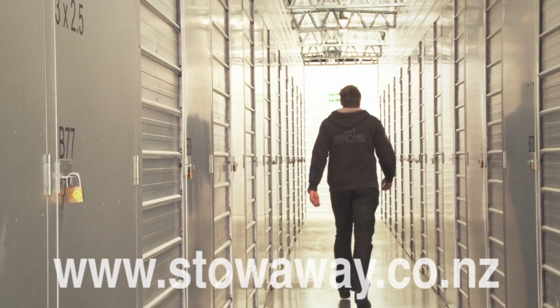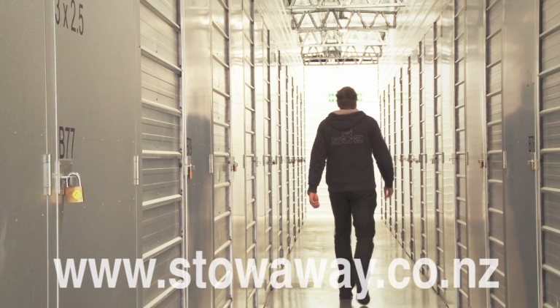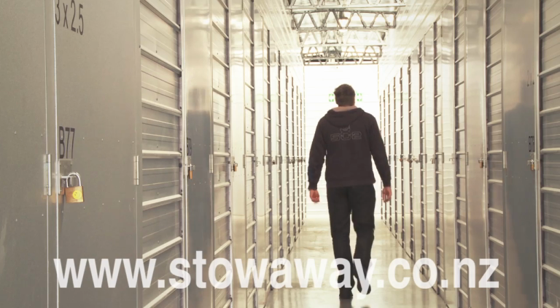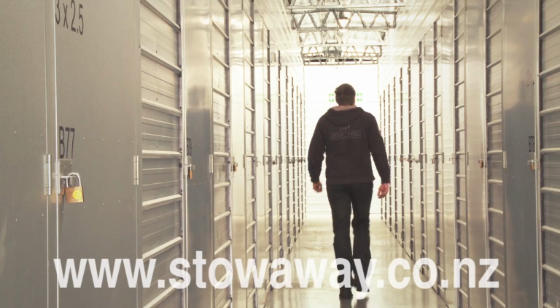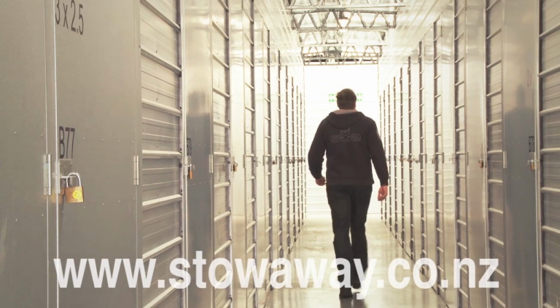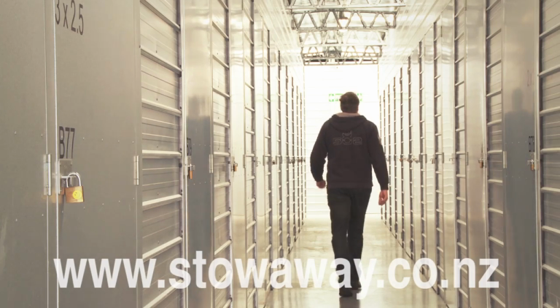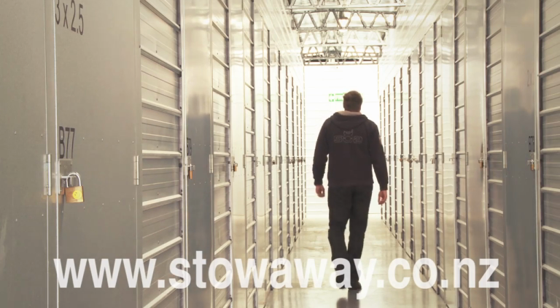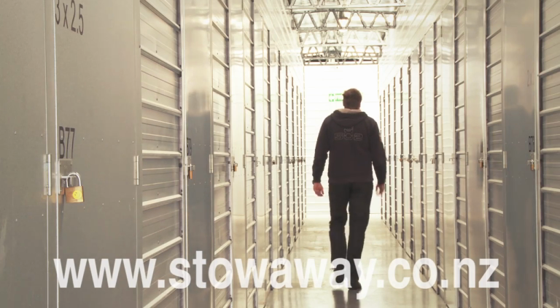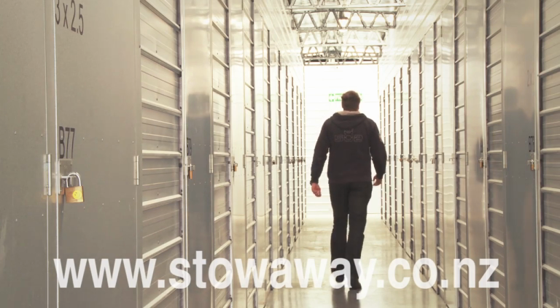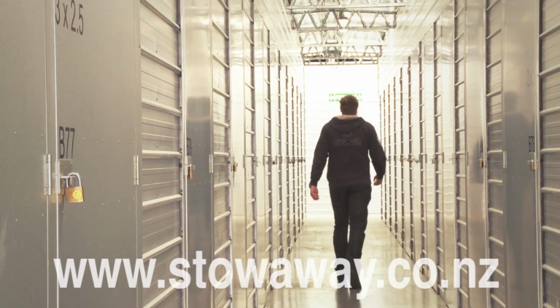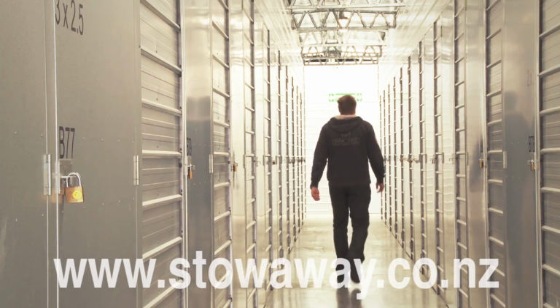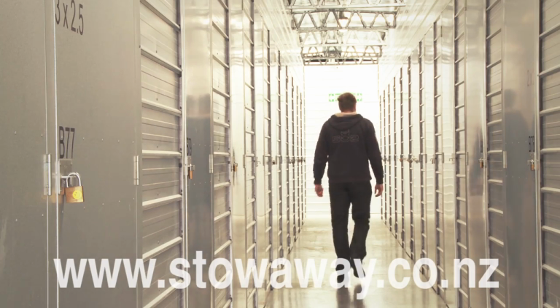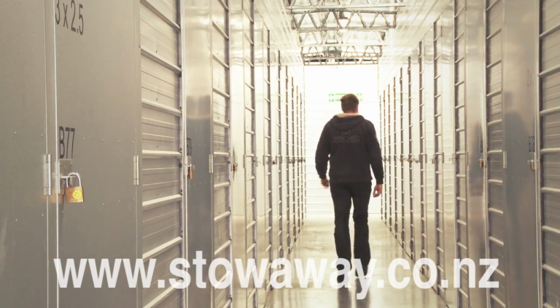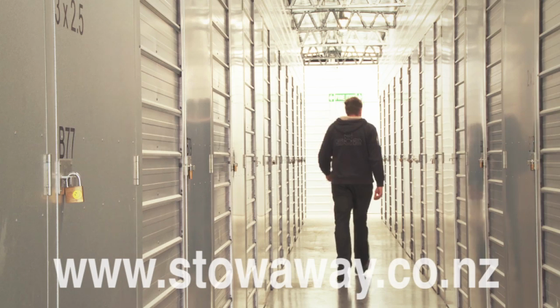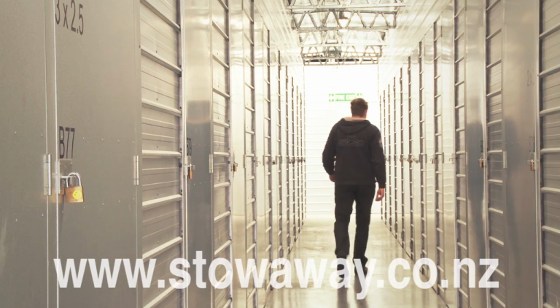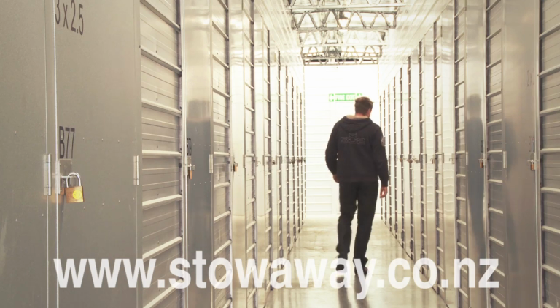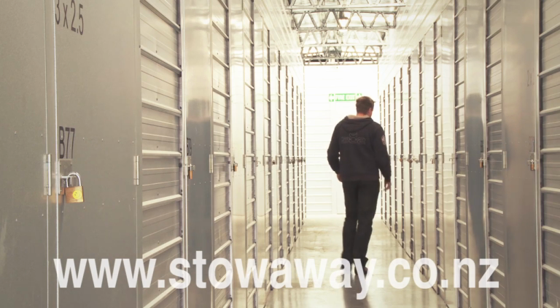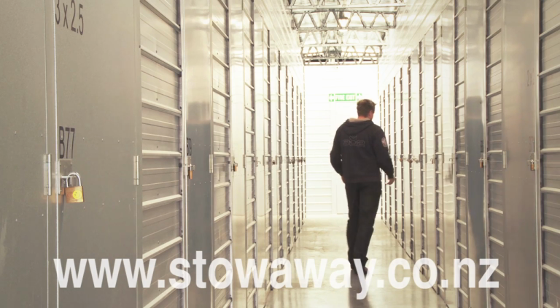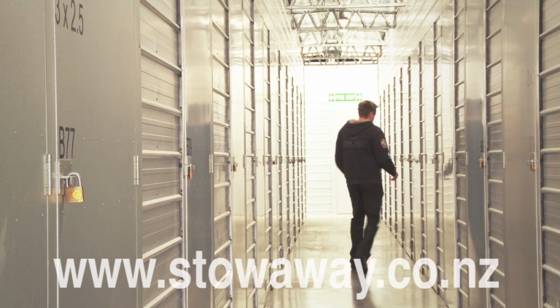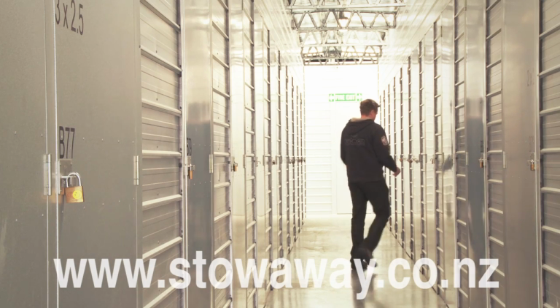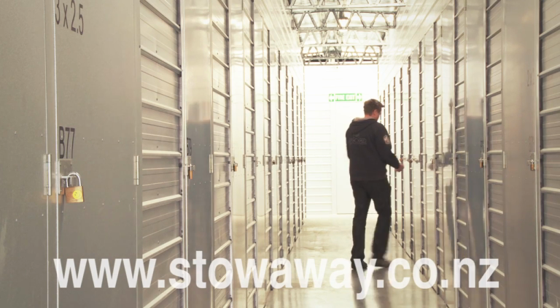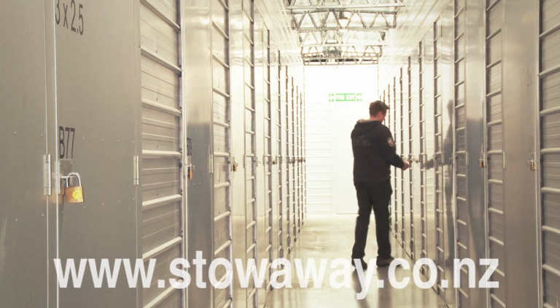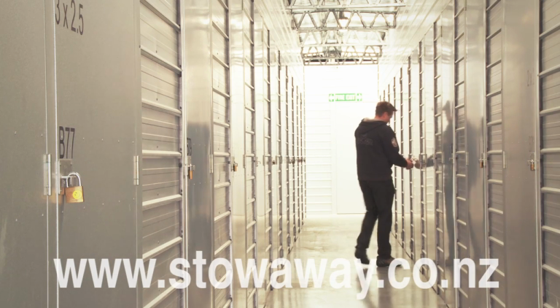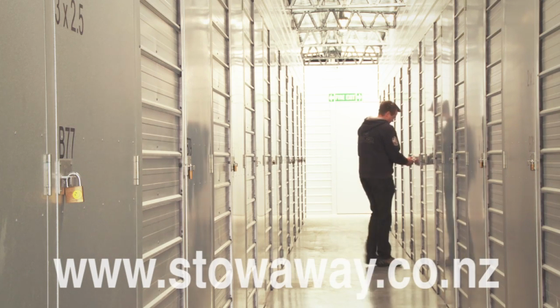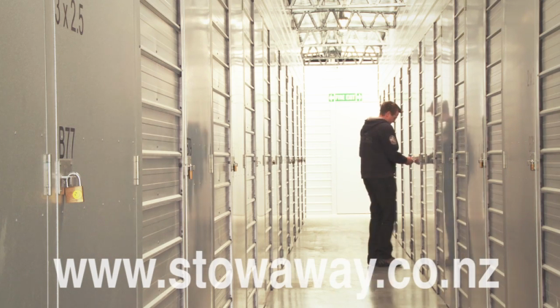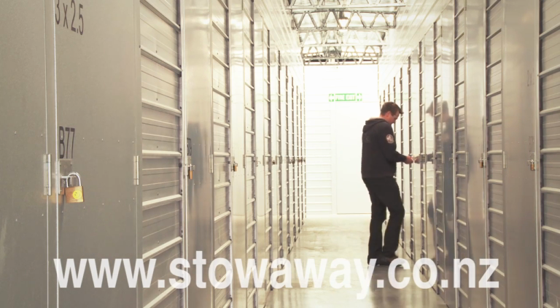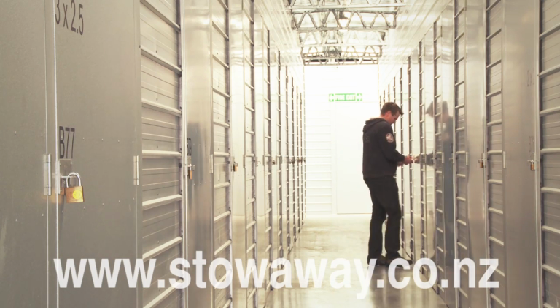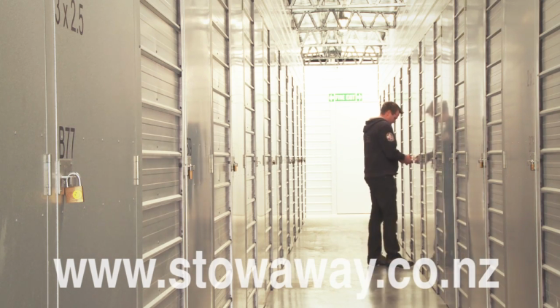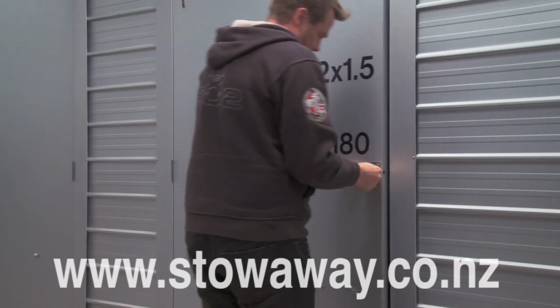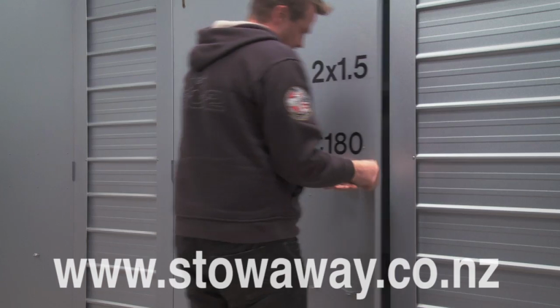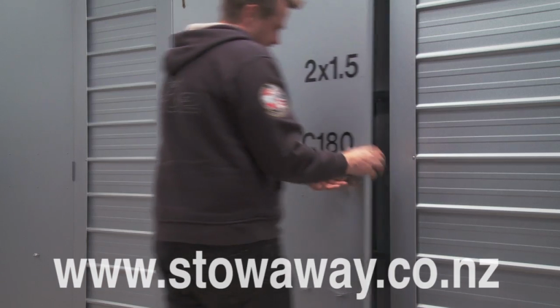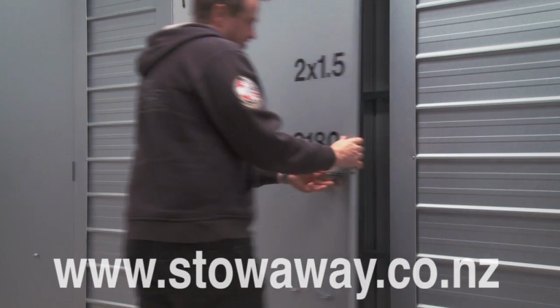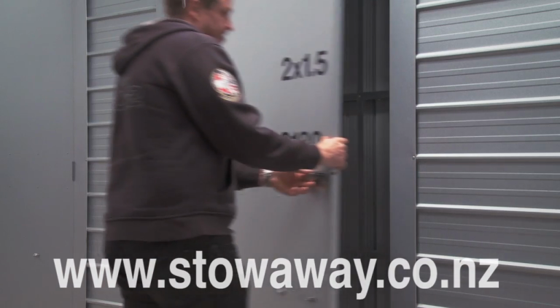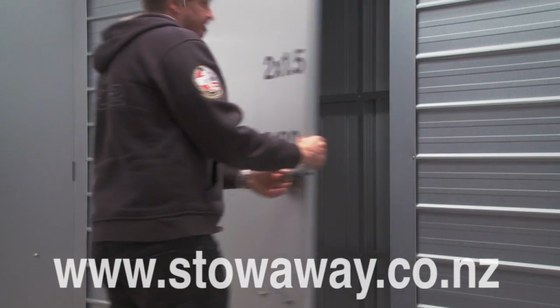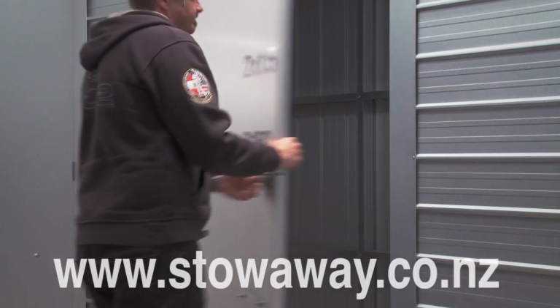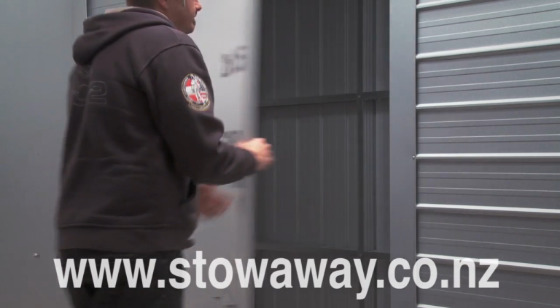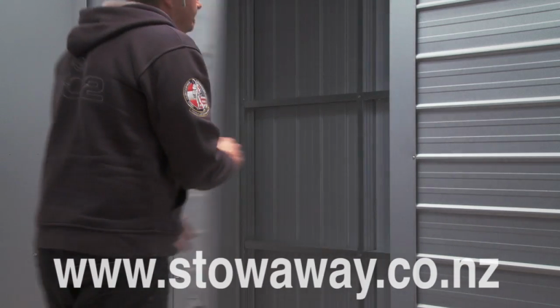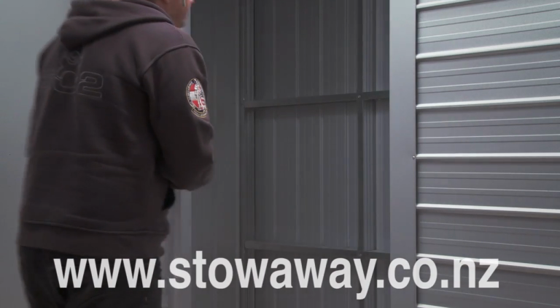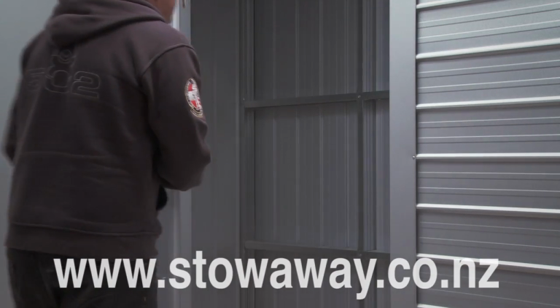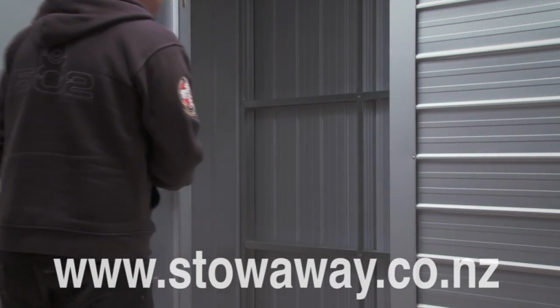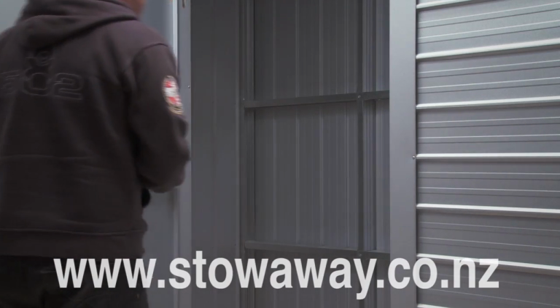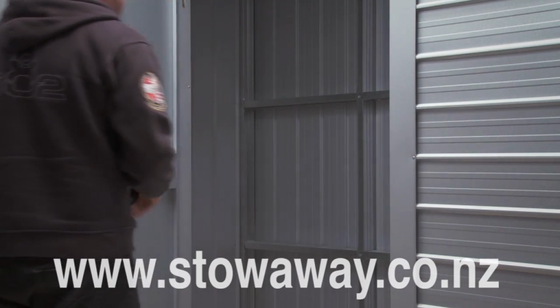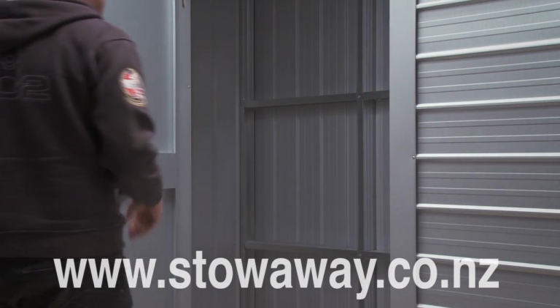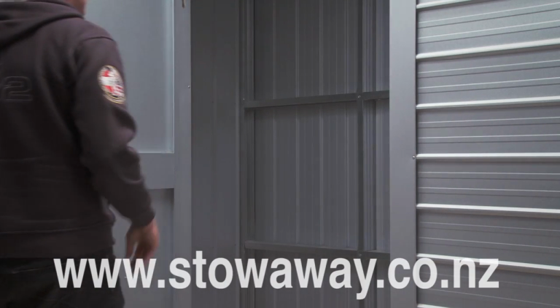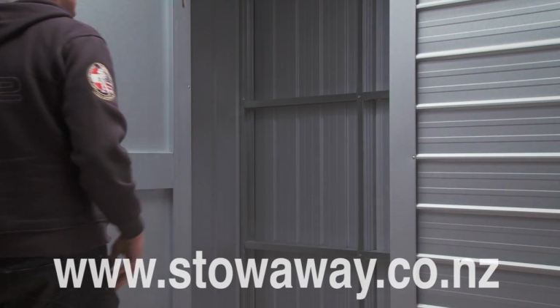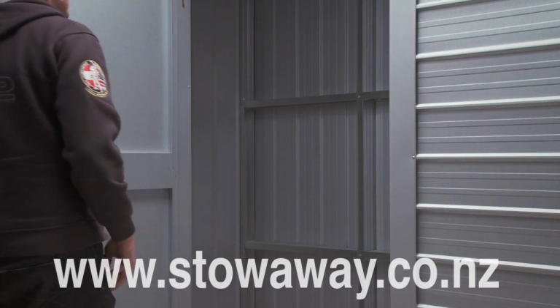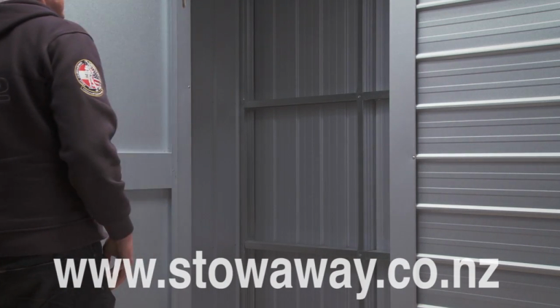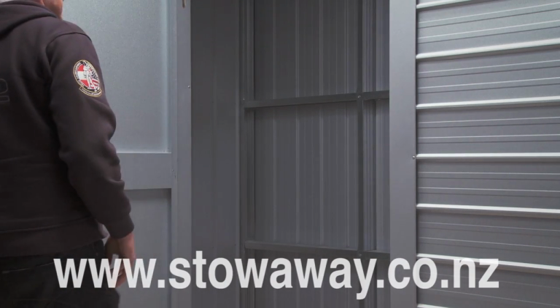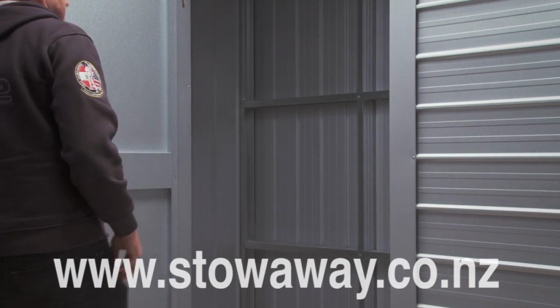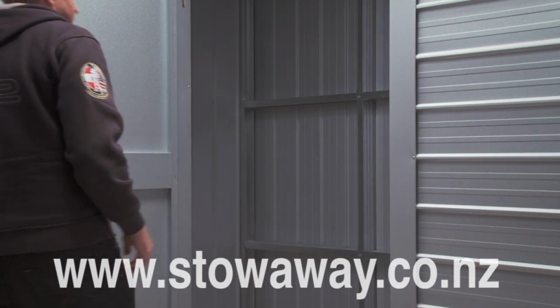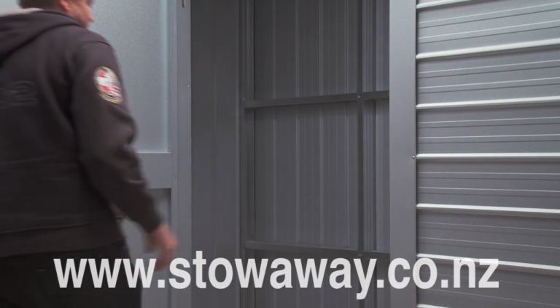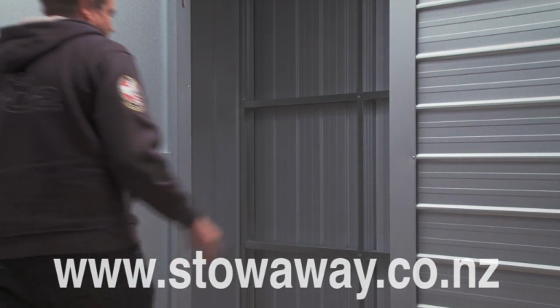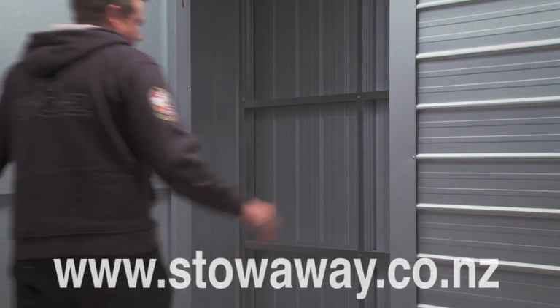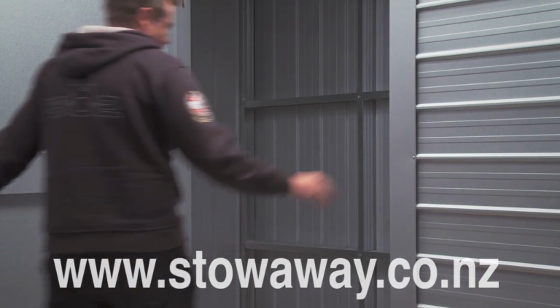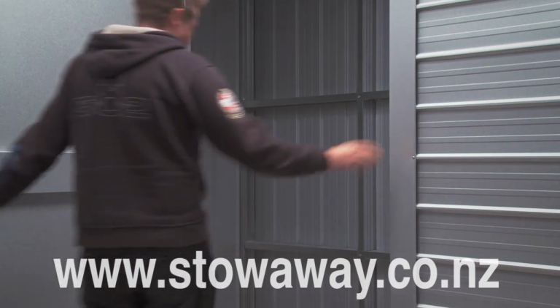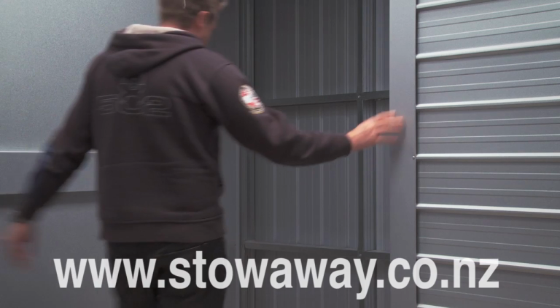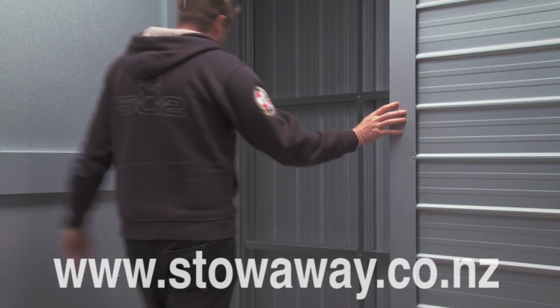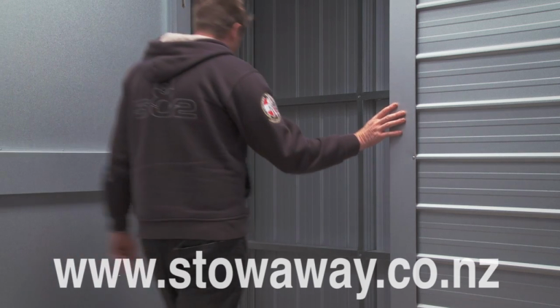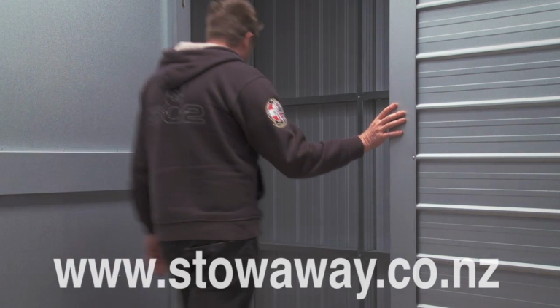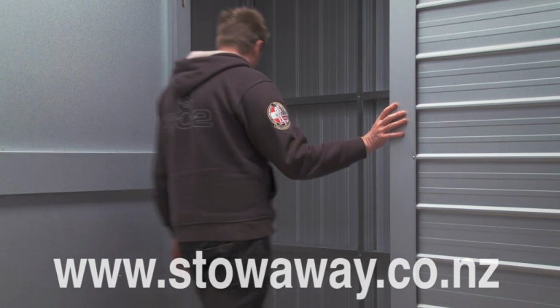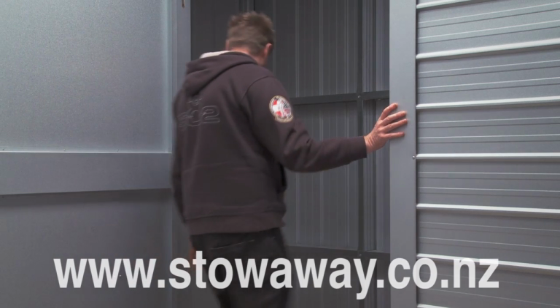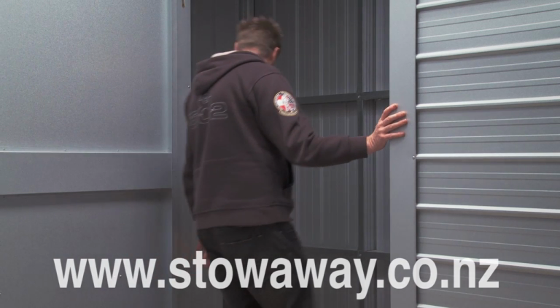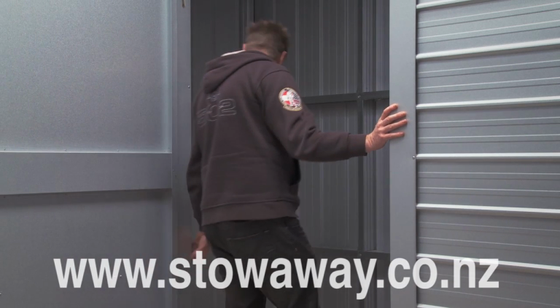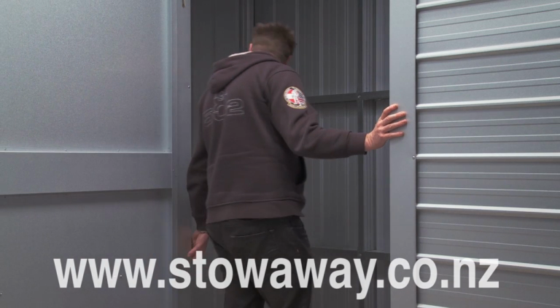At Stowaway you can hire a unit in any size that suits you, for a month or for a lifetime — whatever your needs, we make it easy.